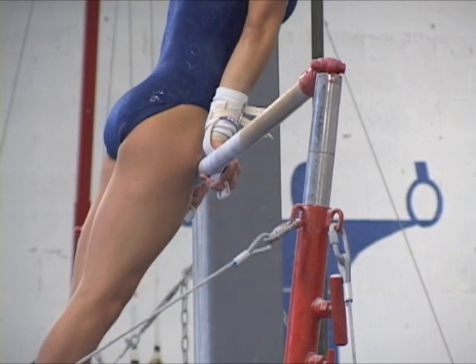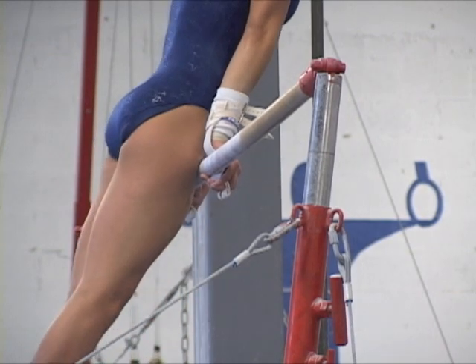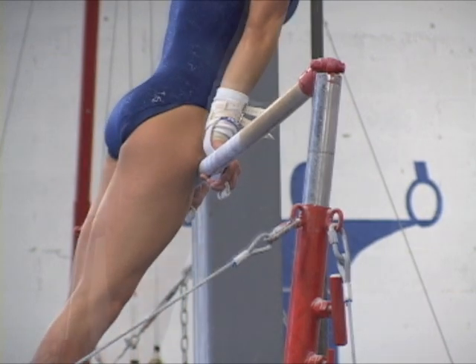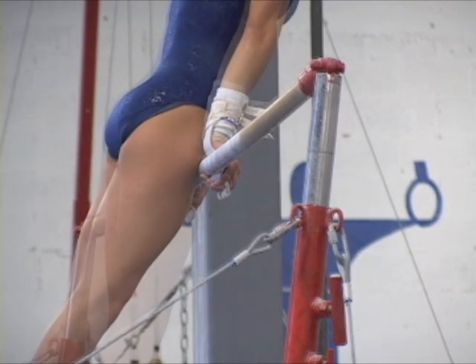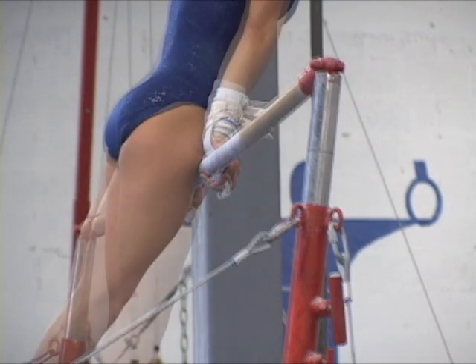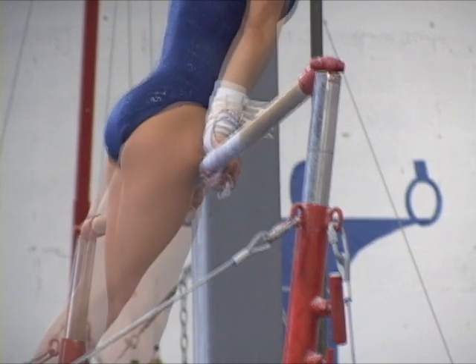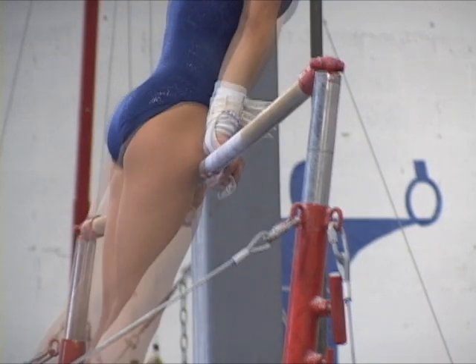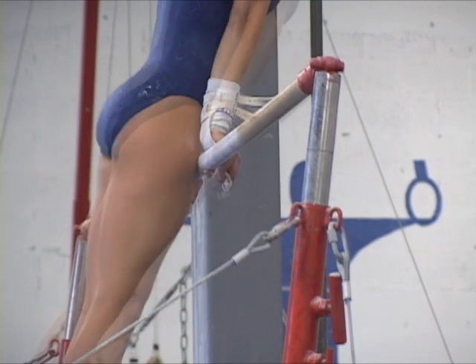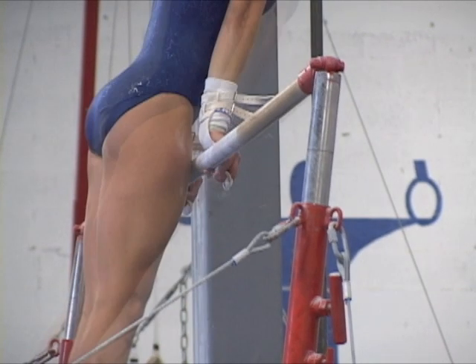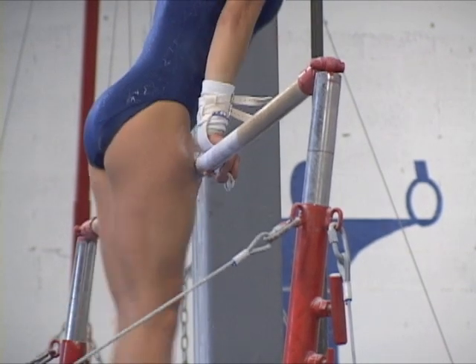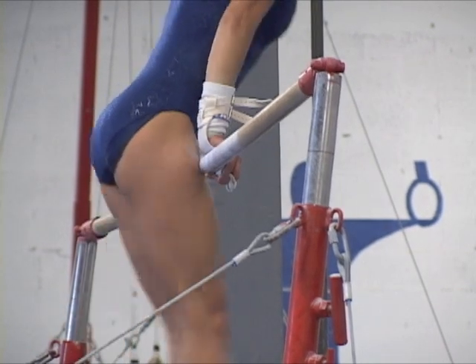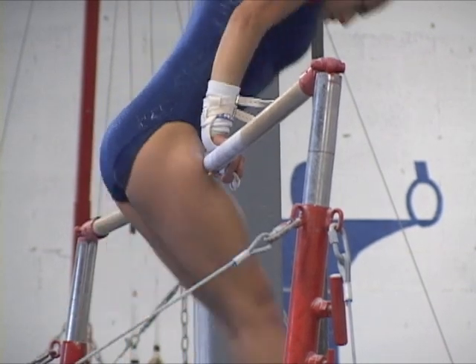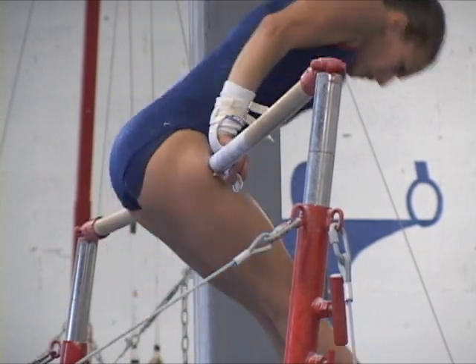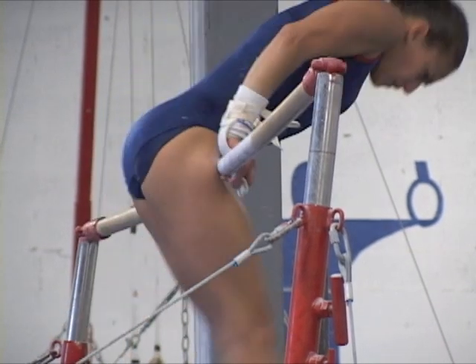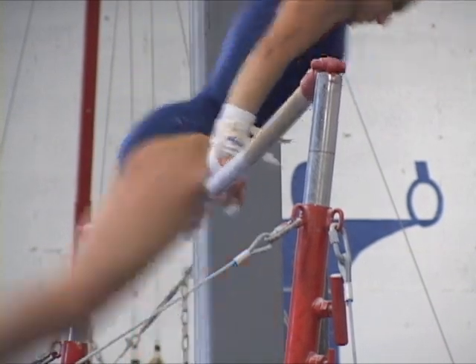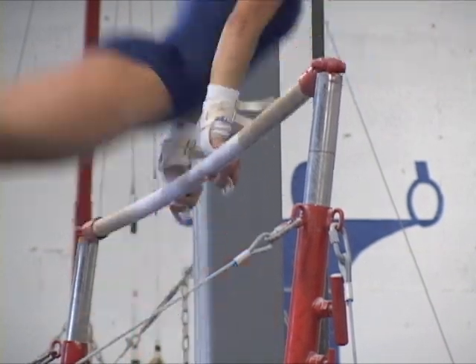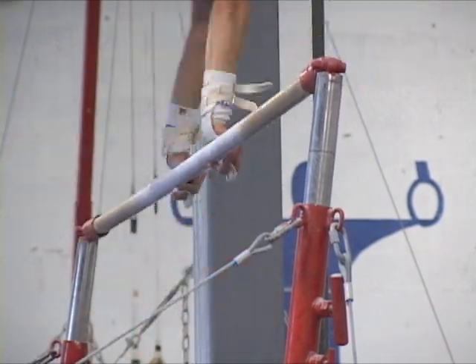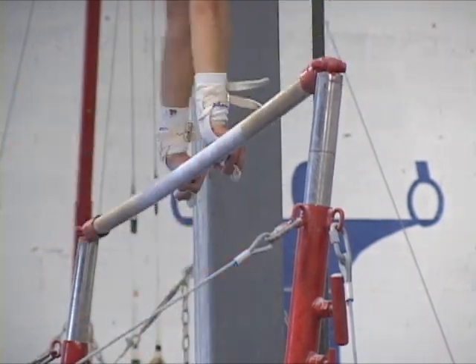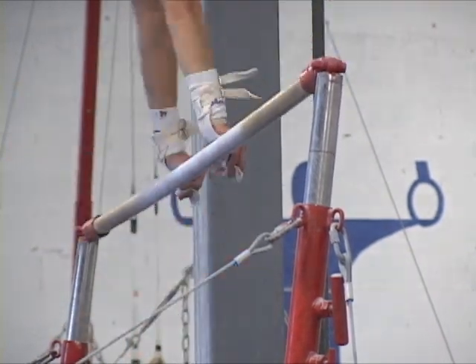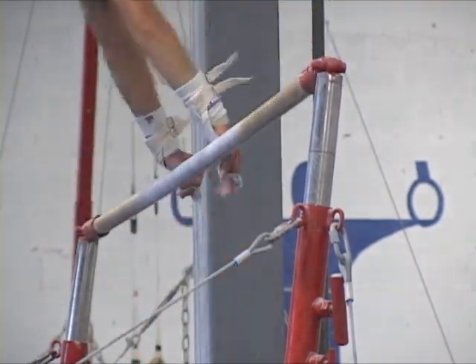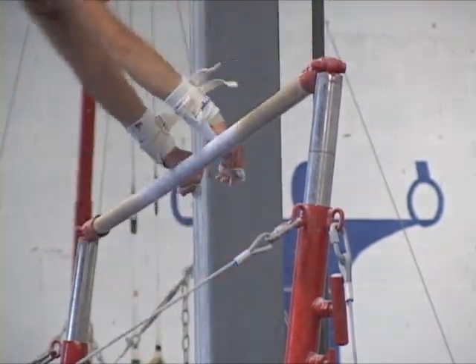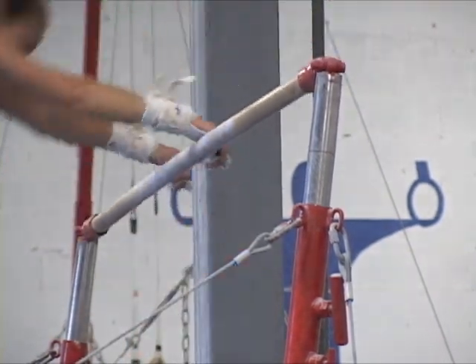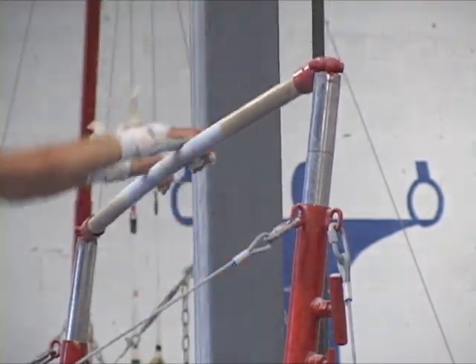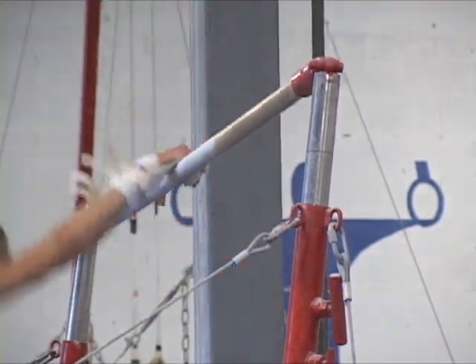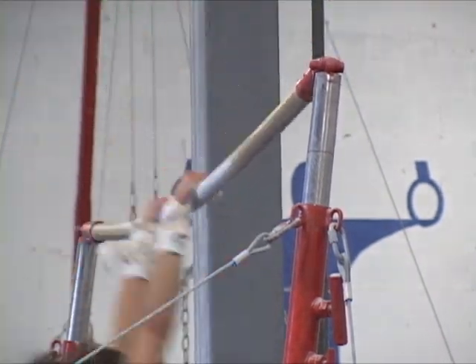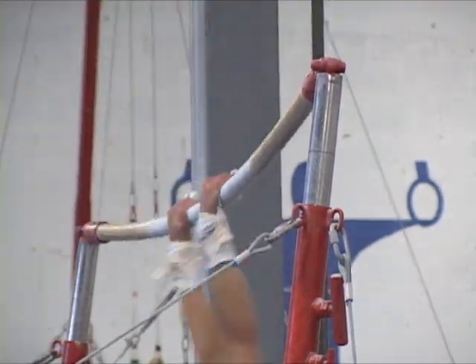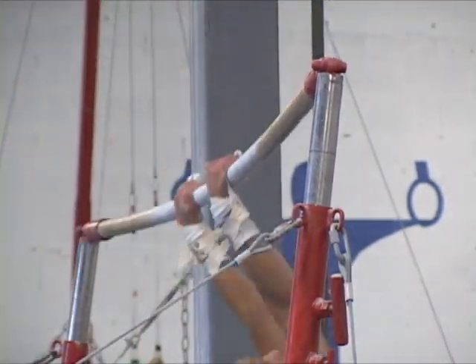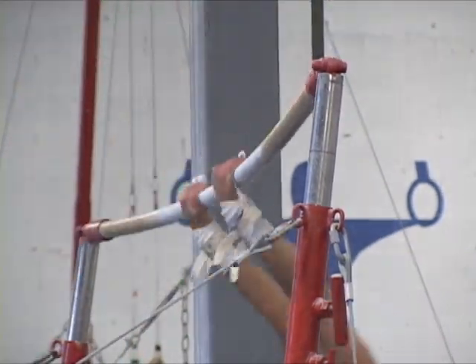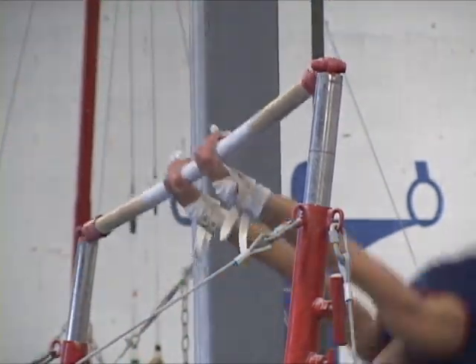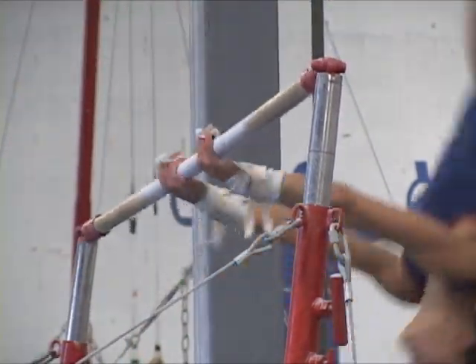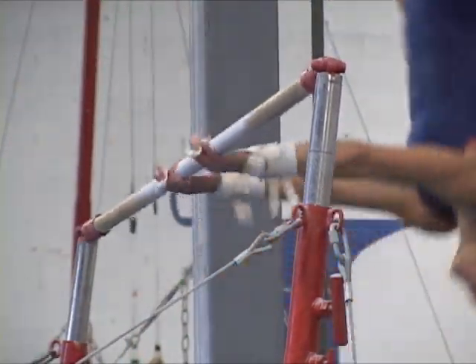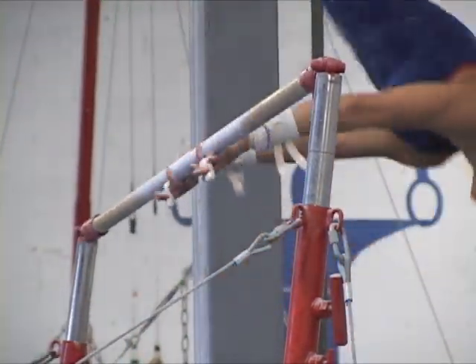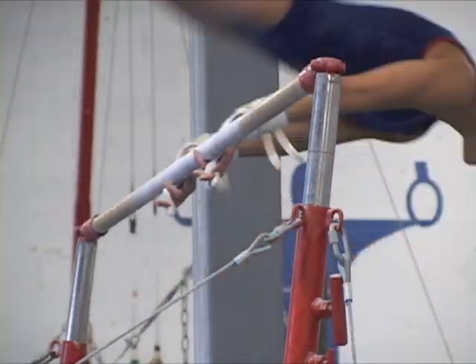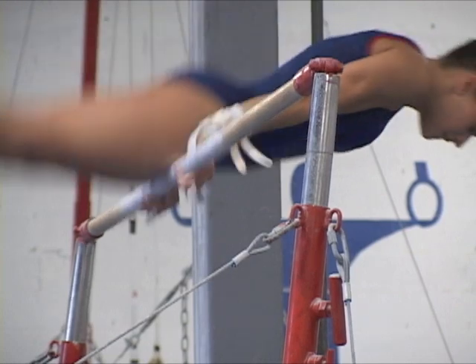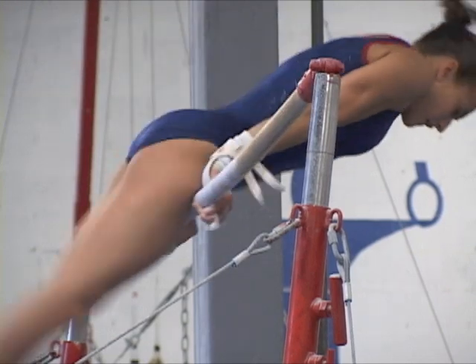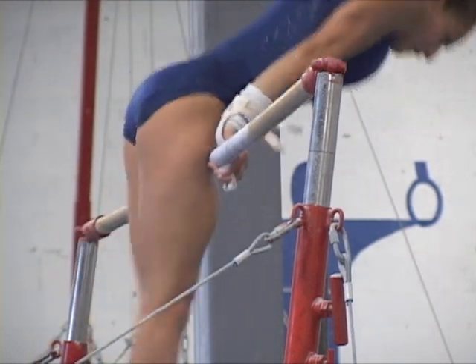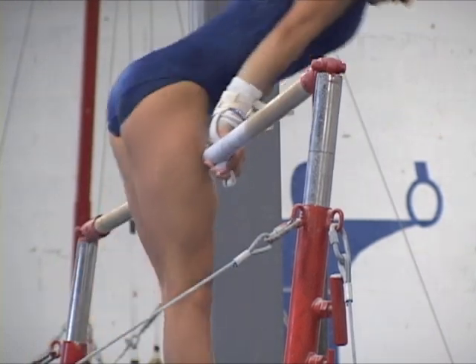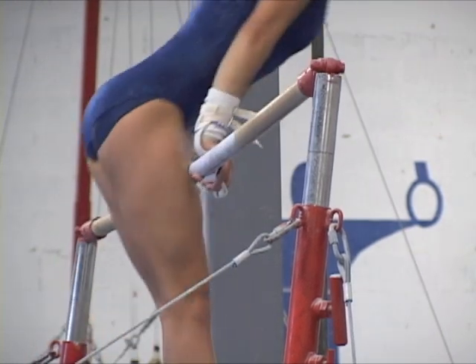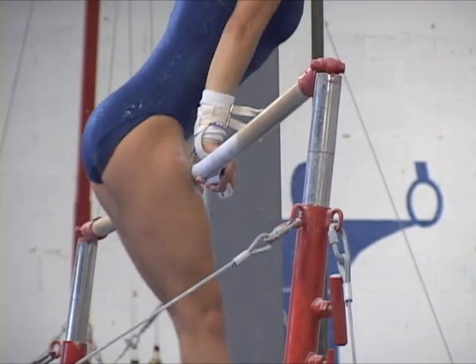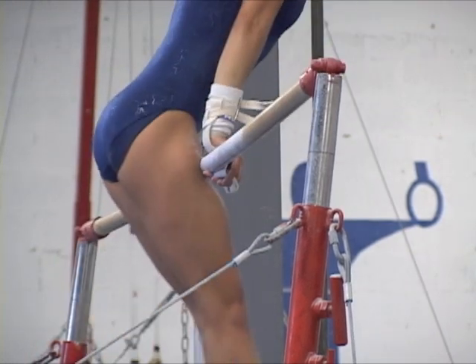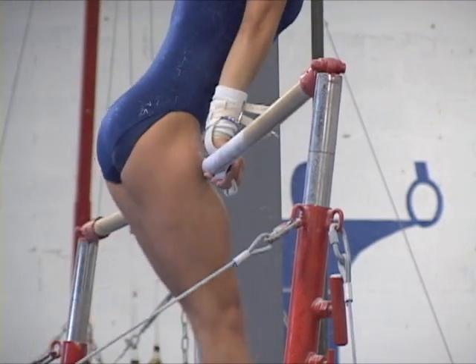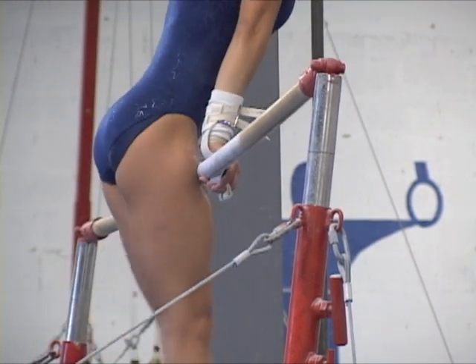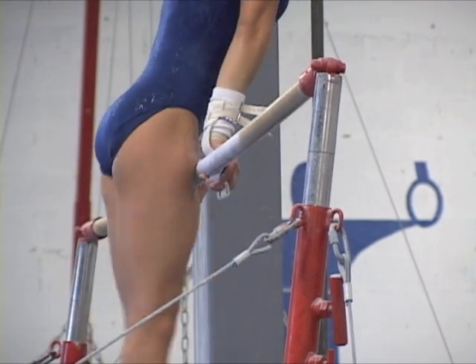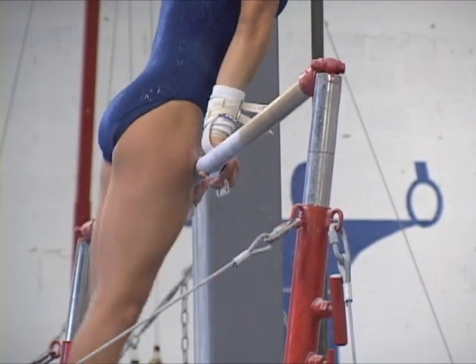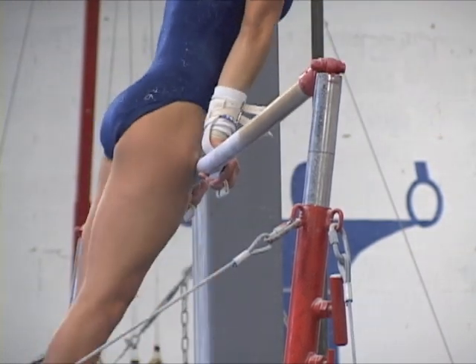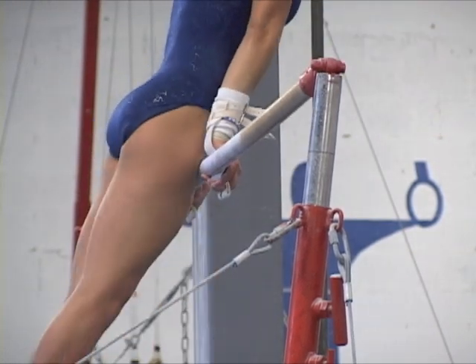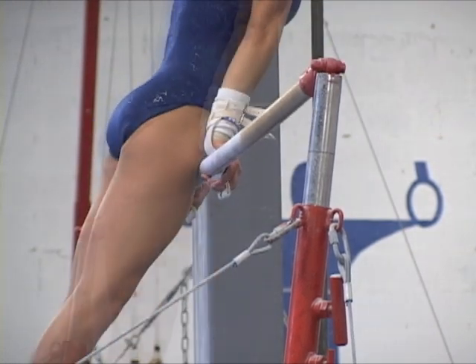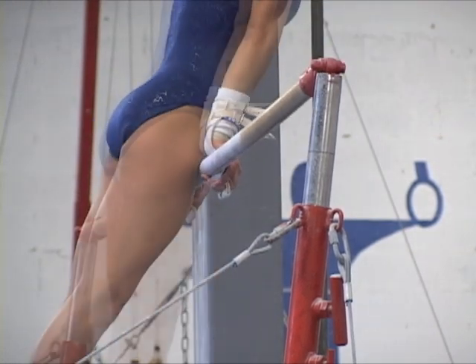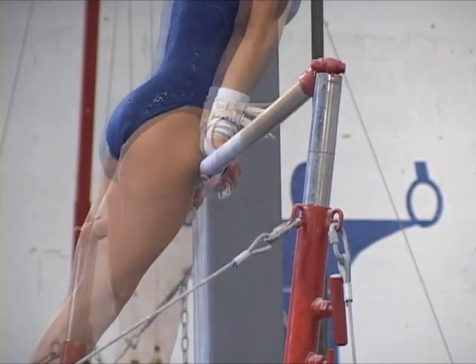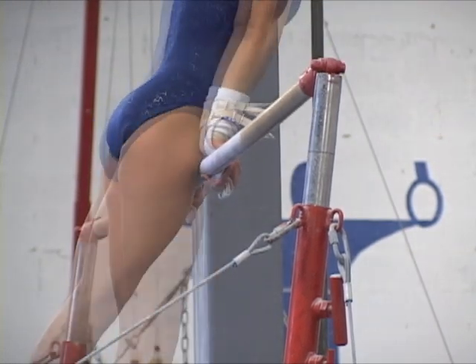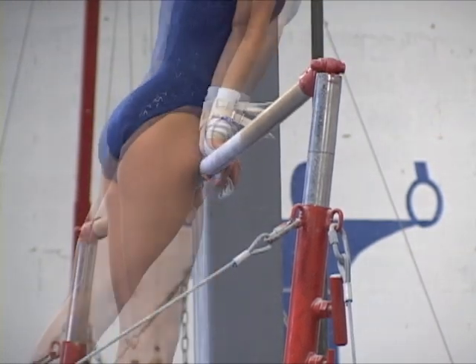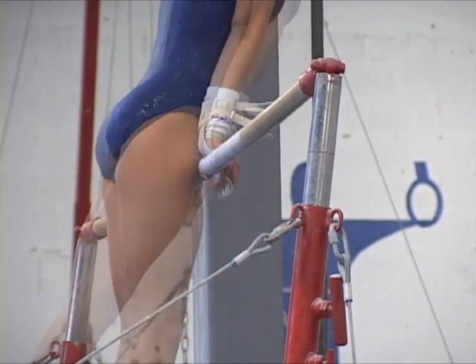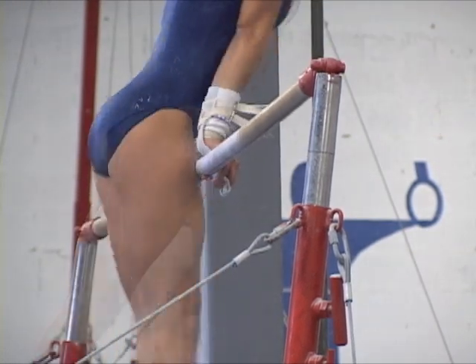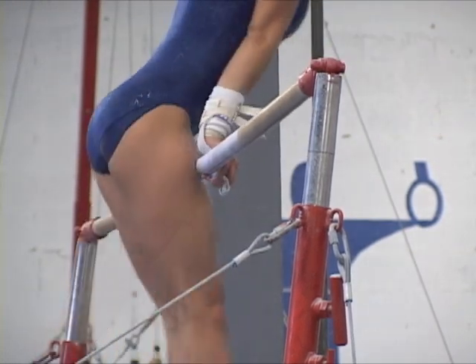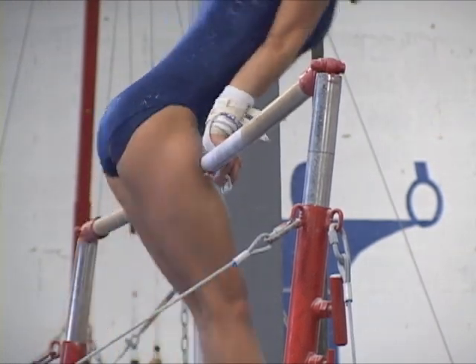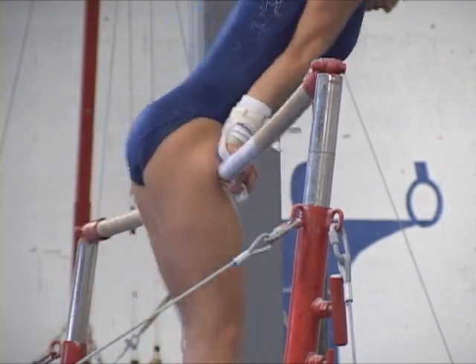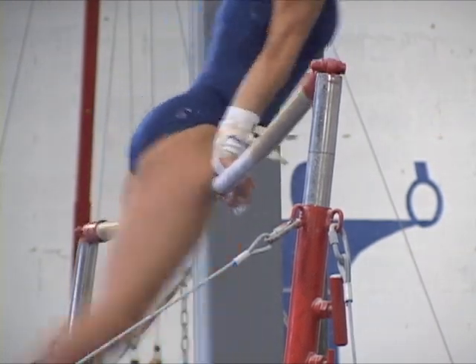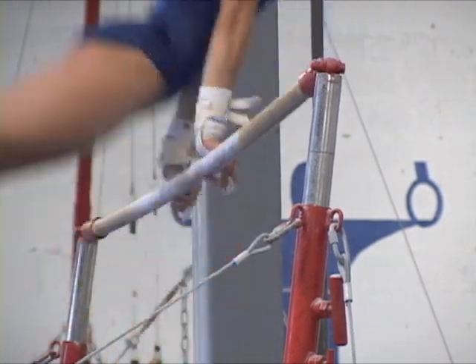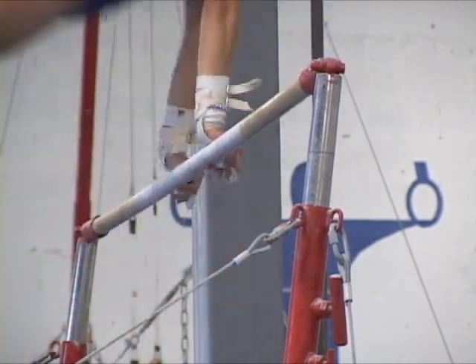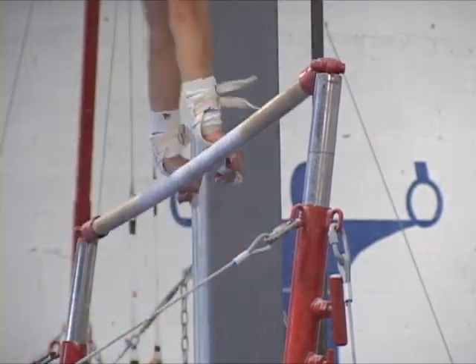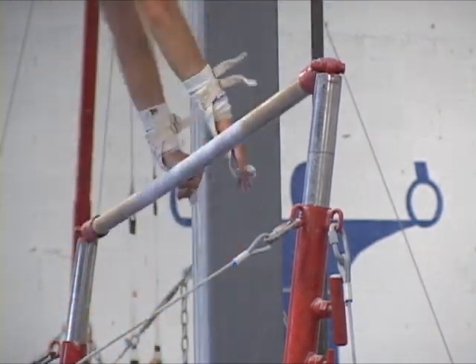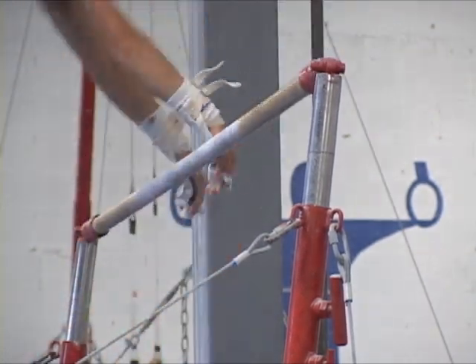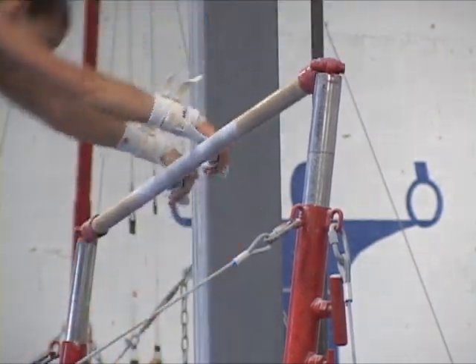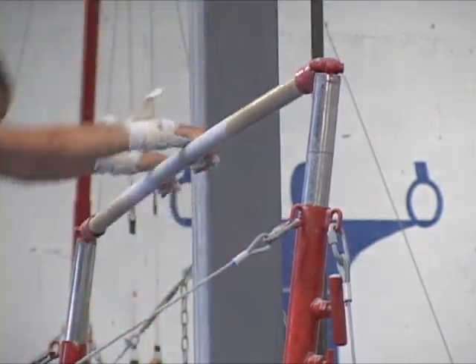Notice at regular speed the wrists shift and the gymnast contacting the bar with the upper thighs to avoid hitting her hip bones against the rail.